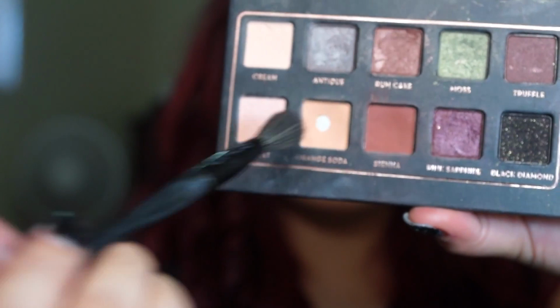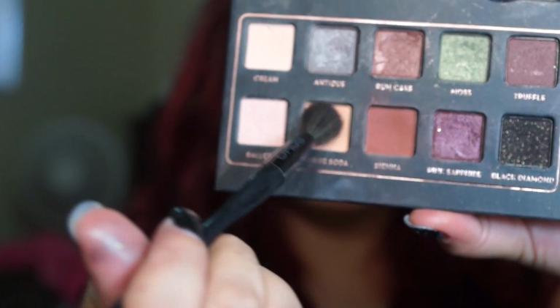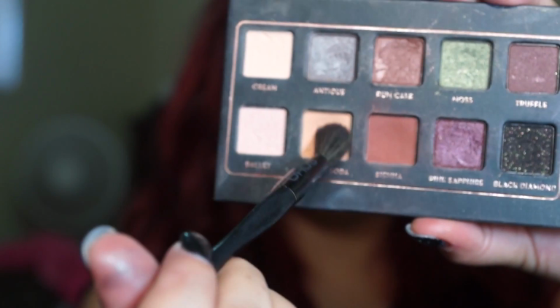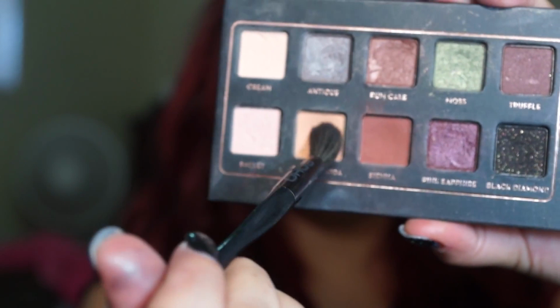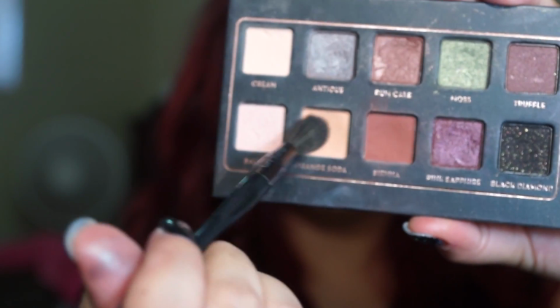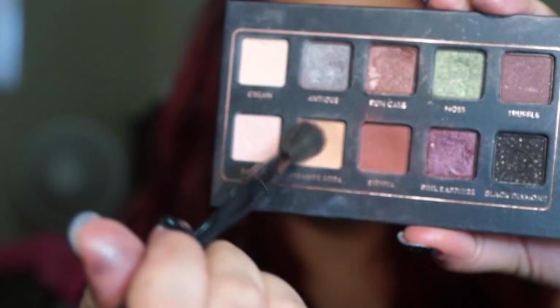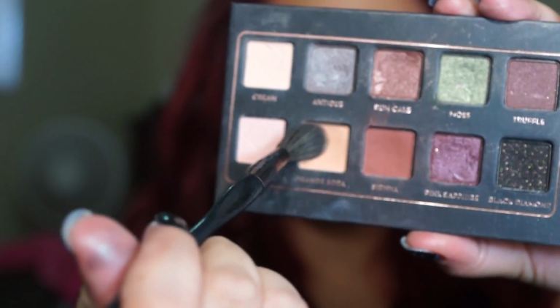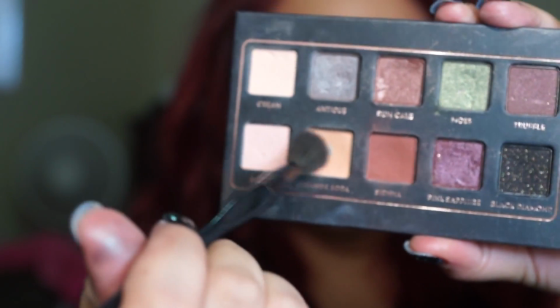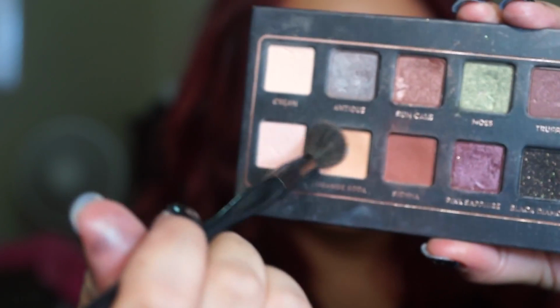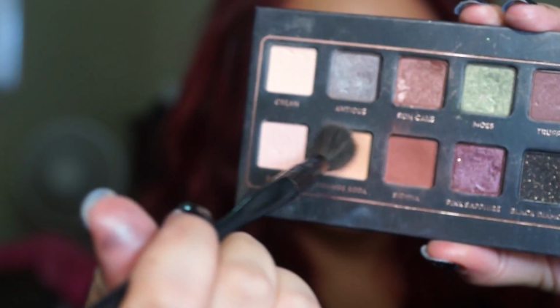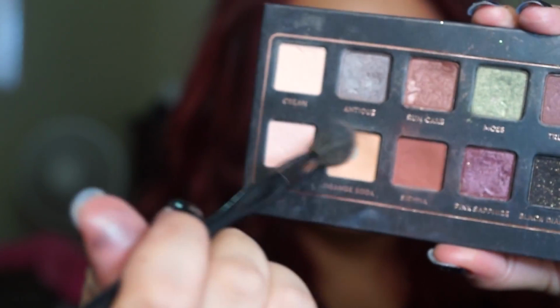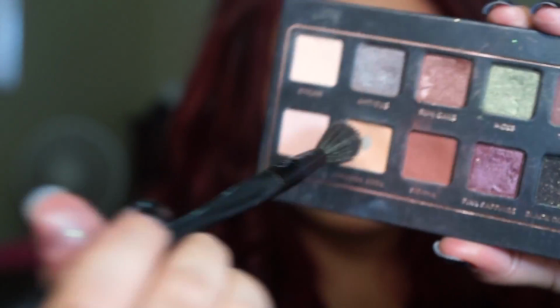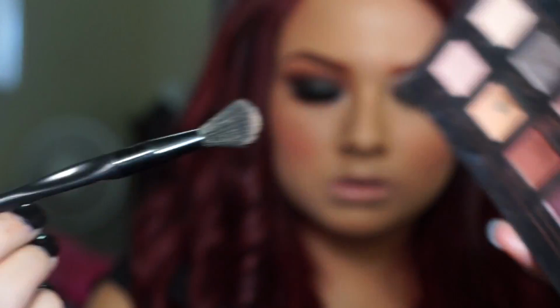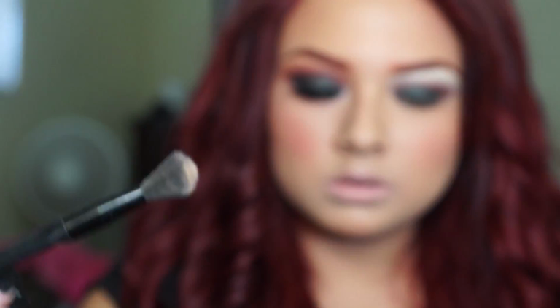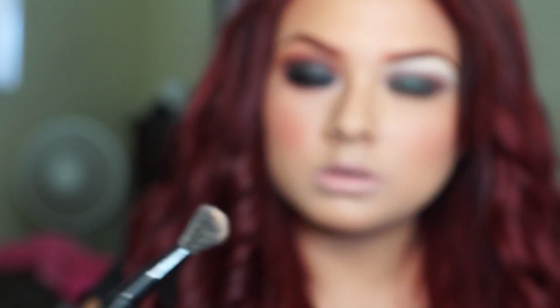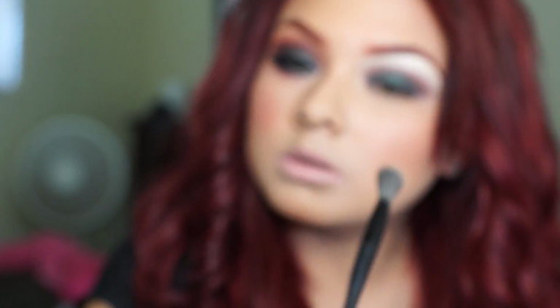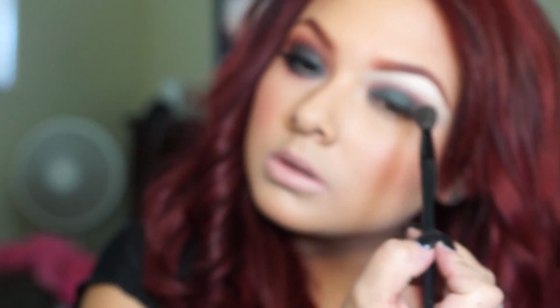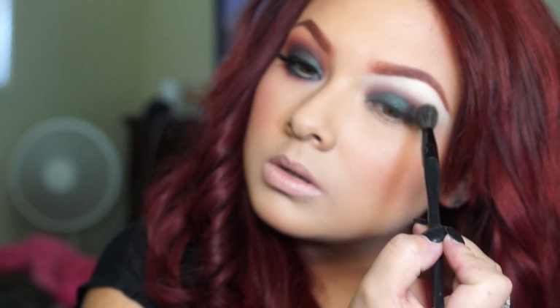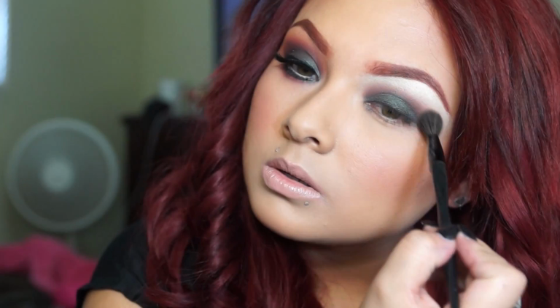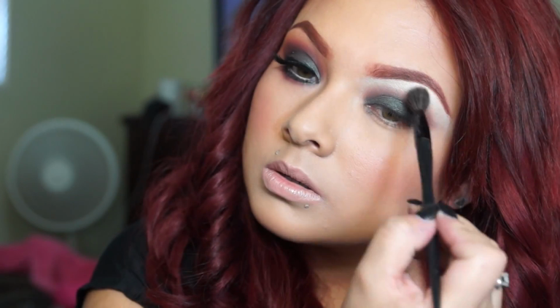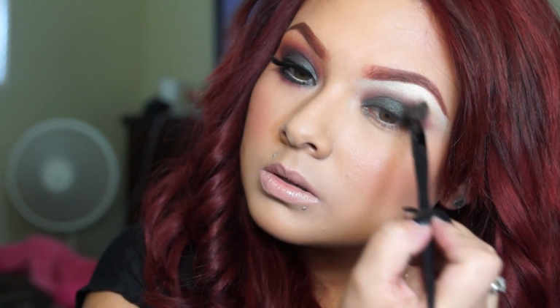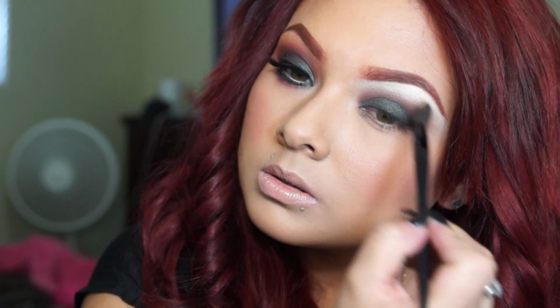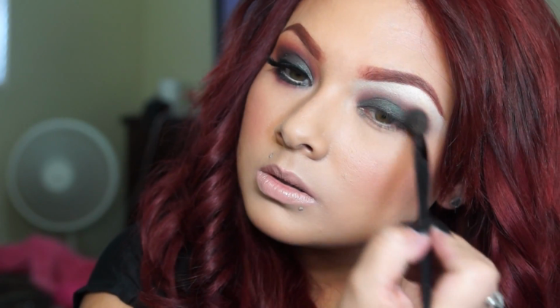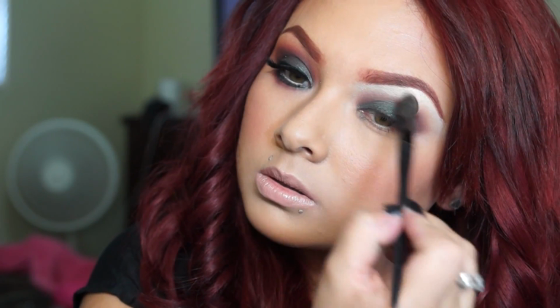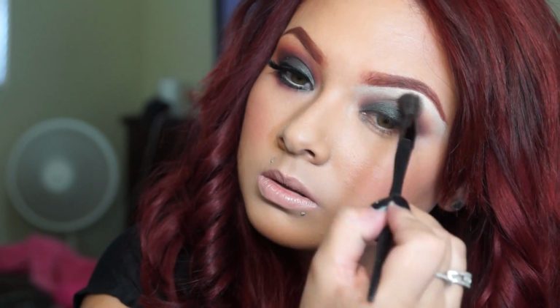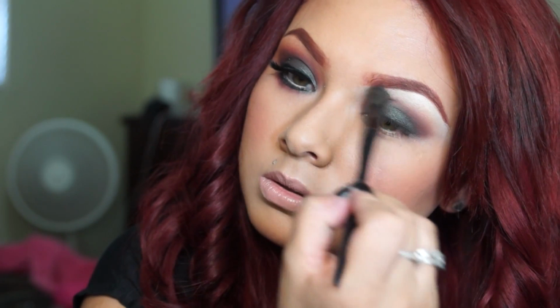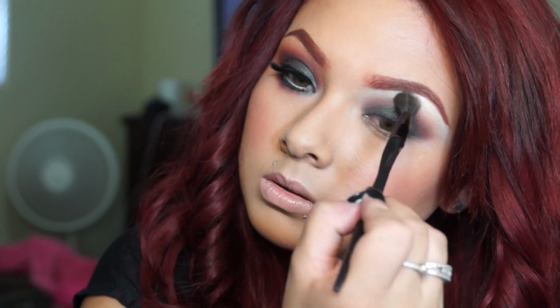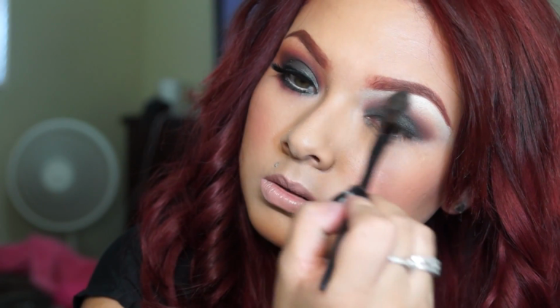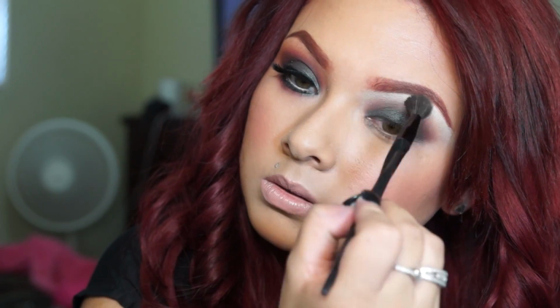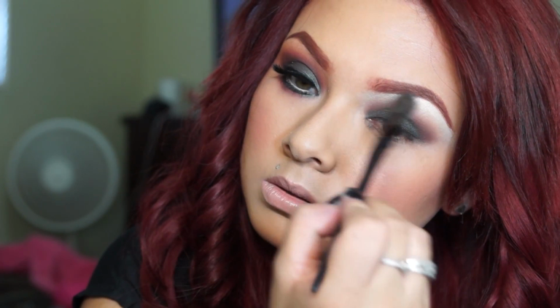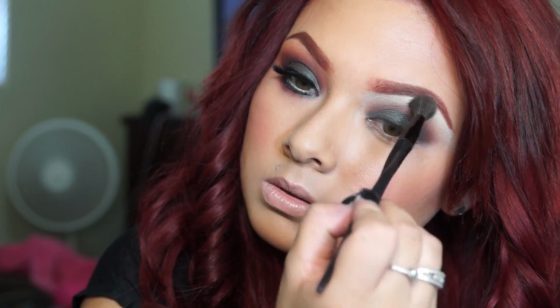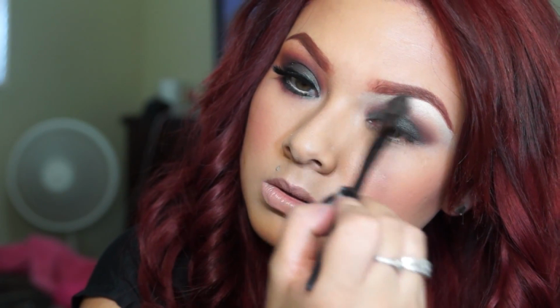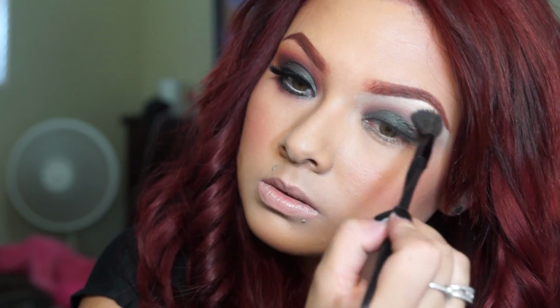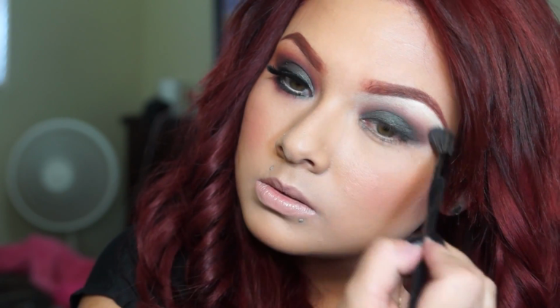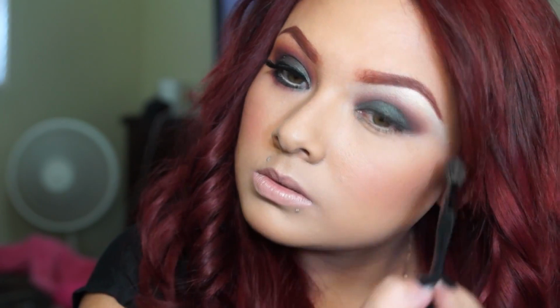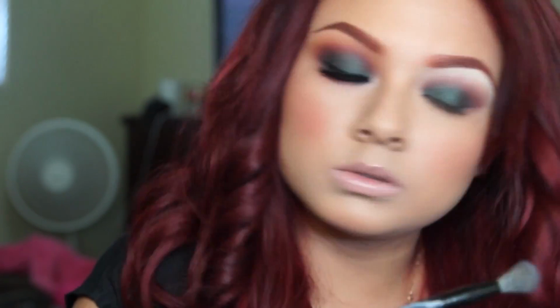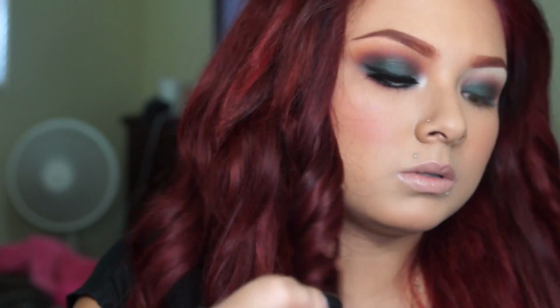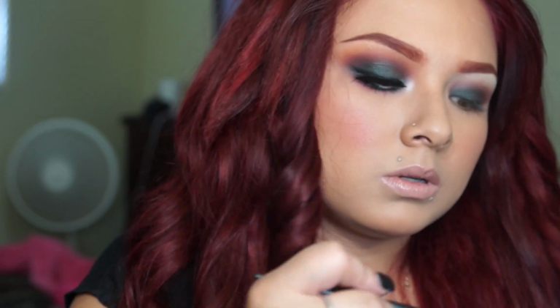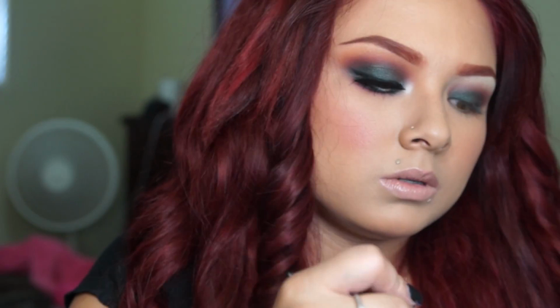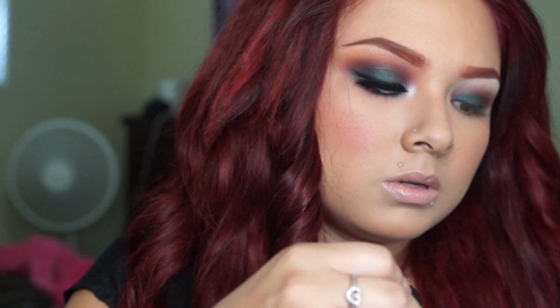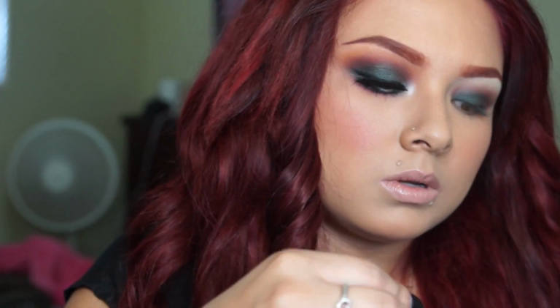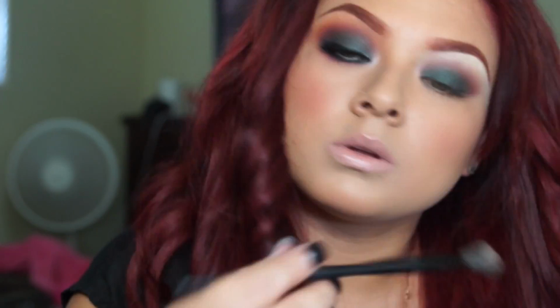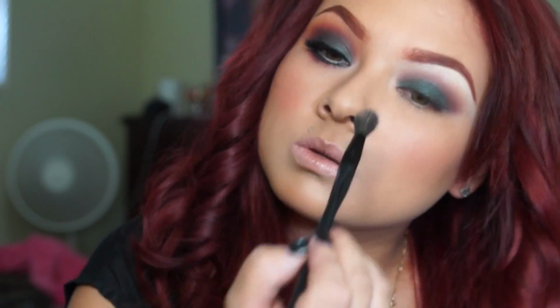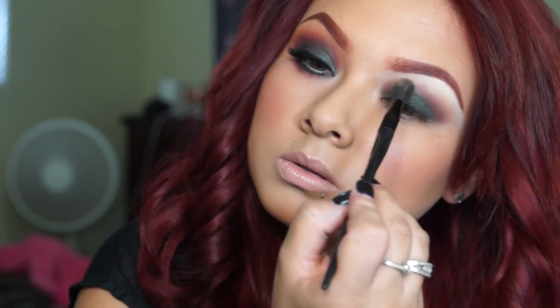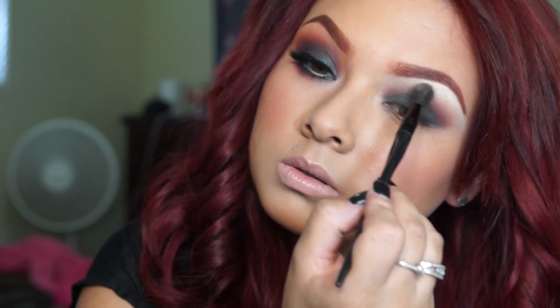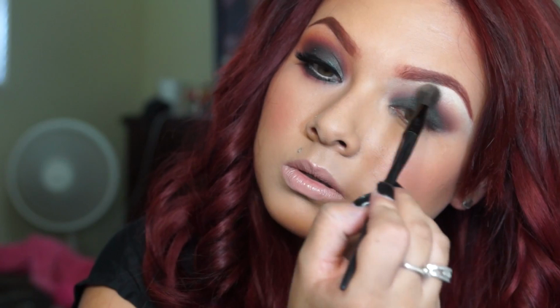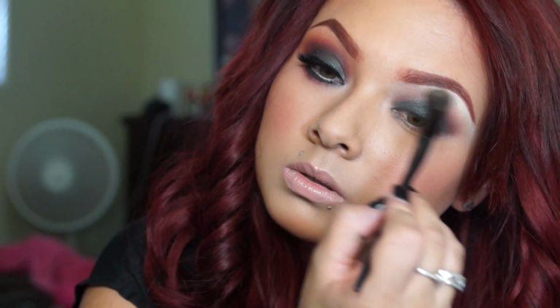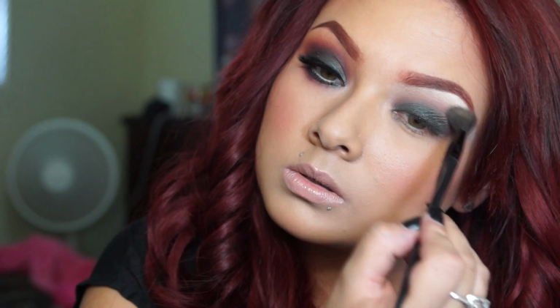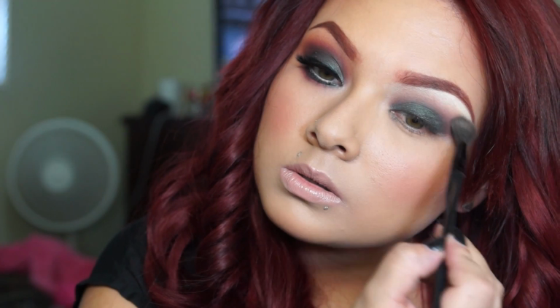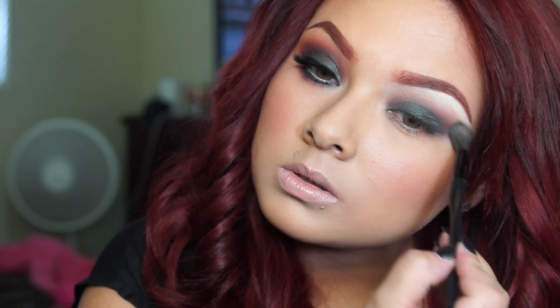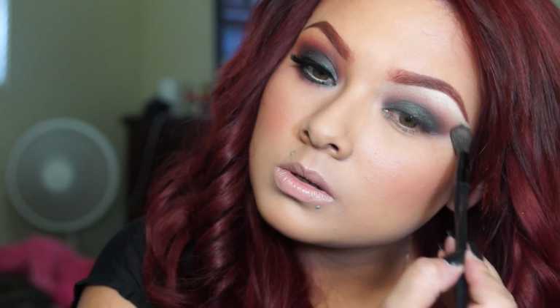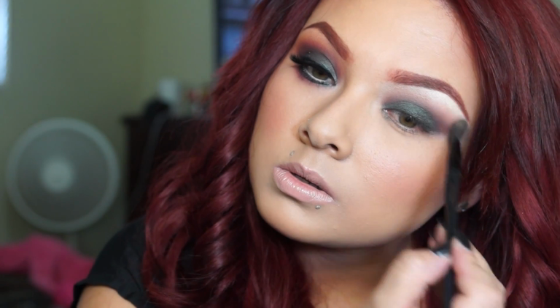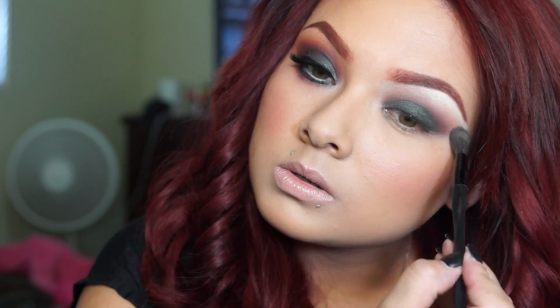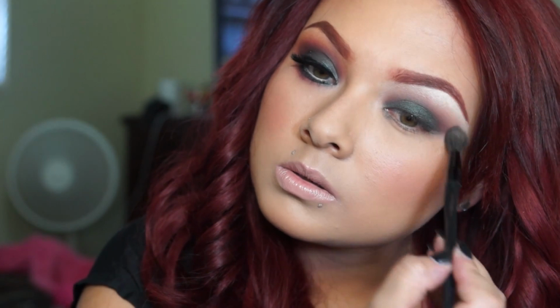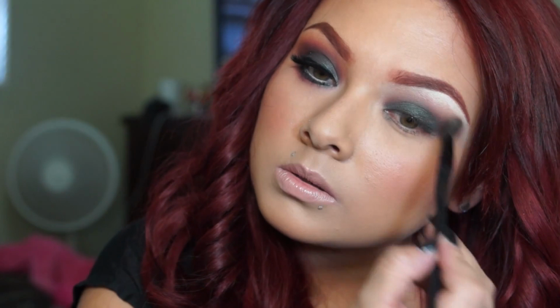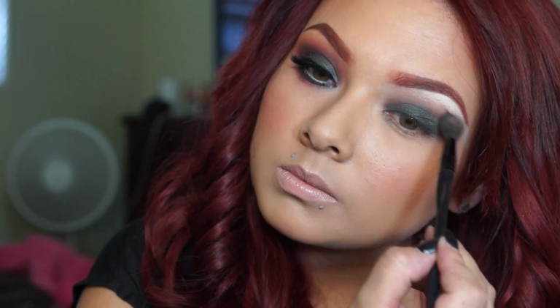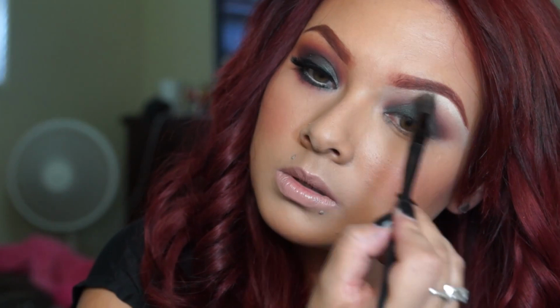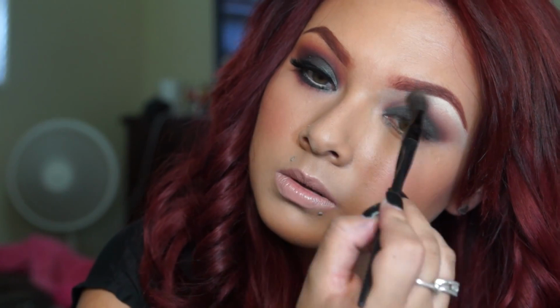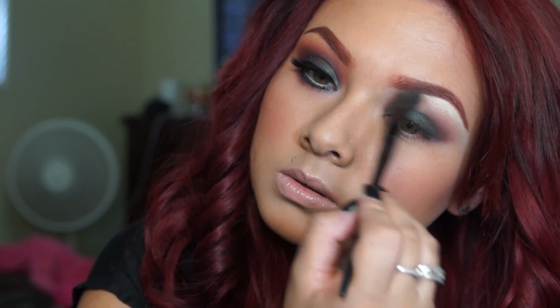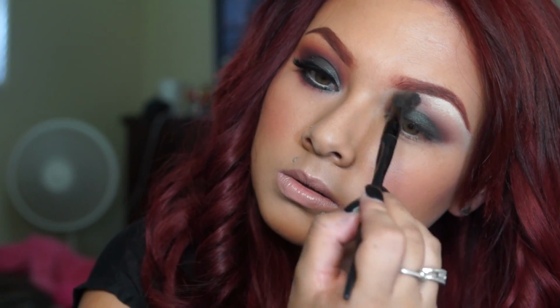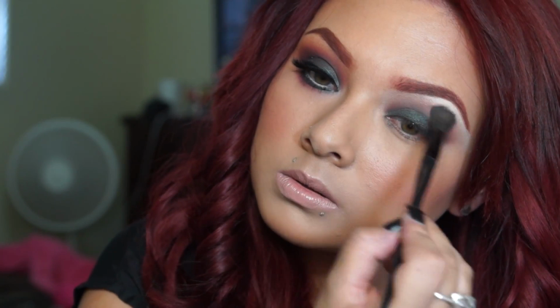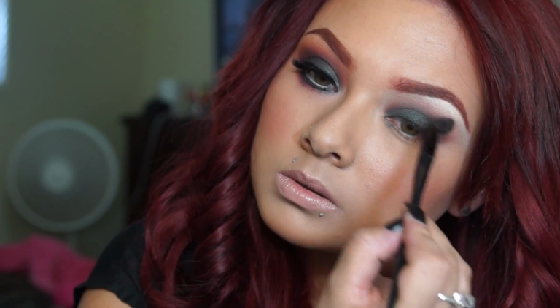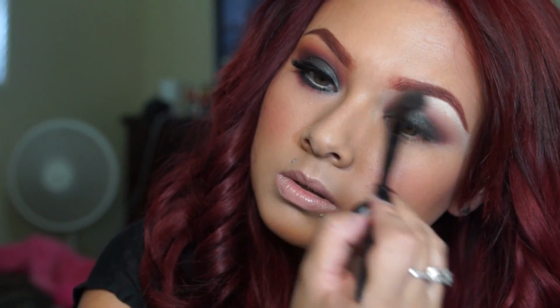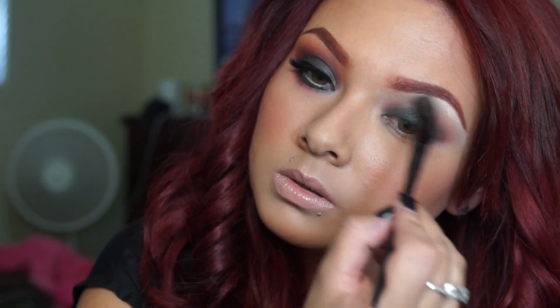From there I'm going to go ahead with Orange Soda using this blending brush, and I'm just going to blend out that harsh line that Sienna left.